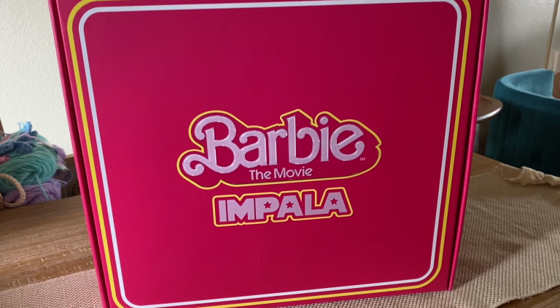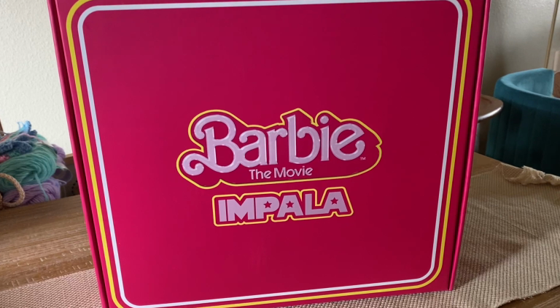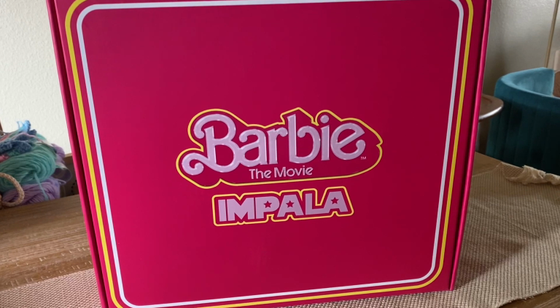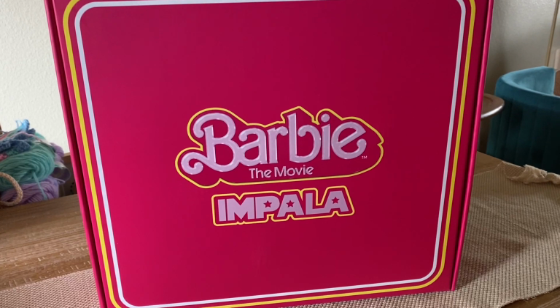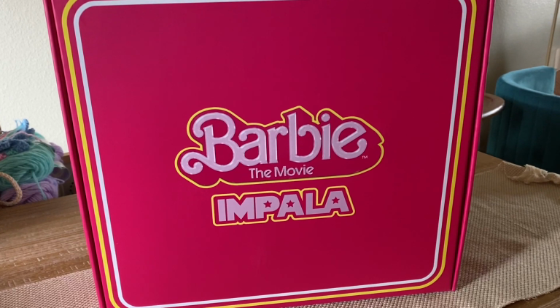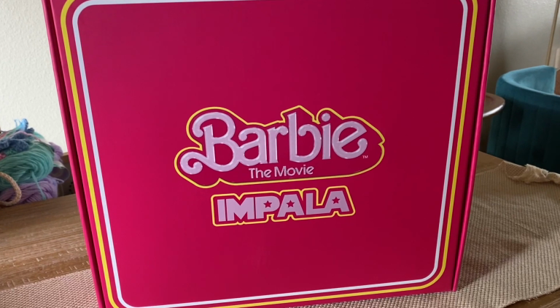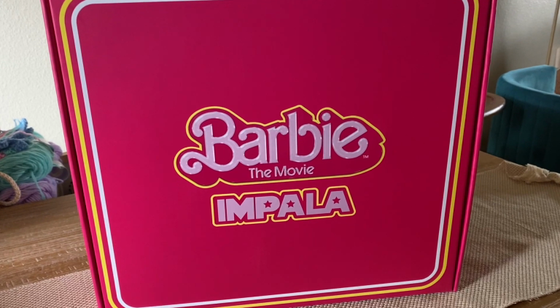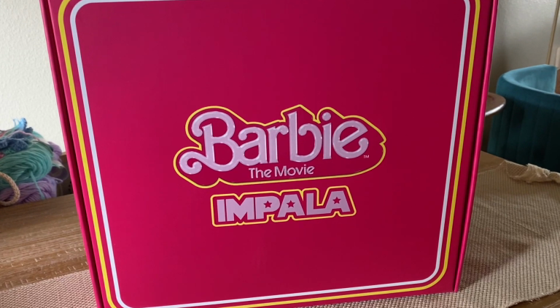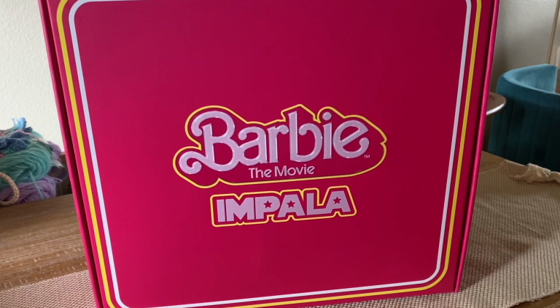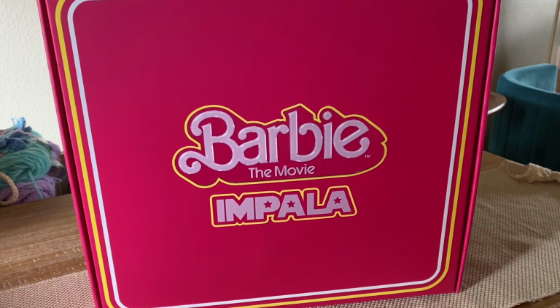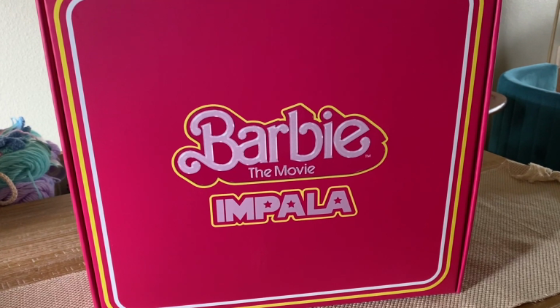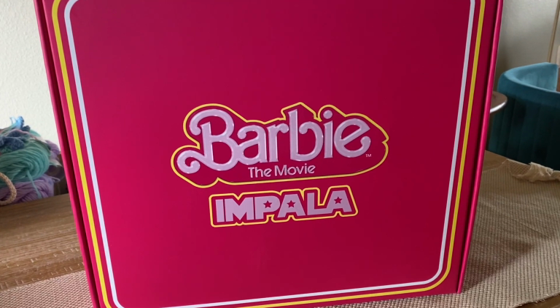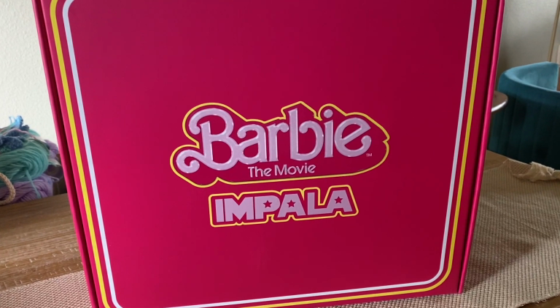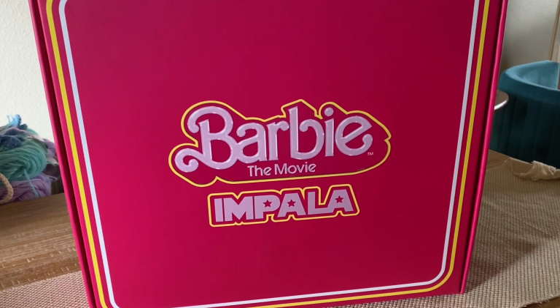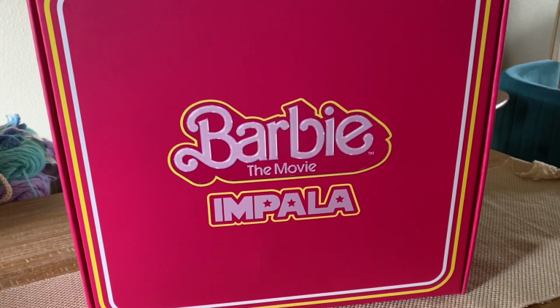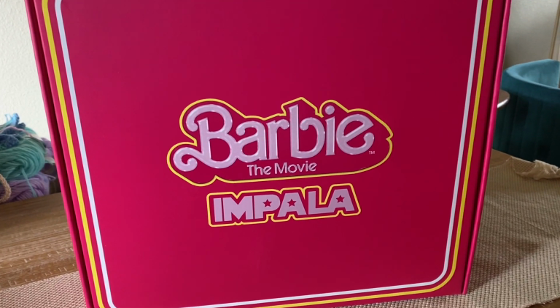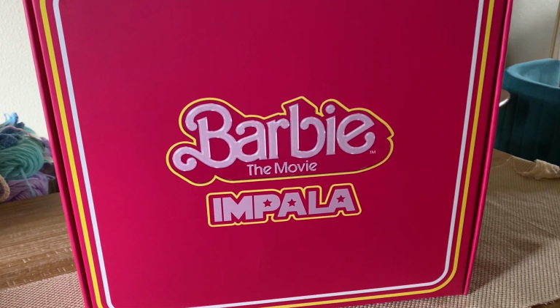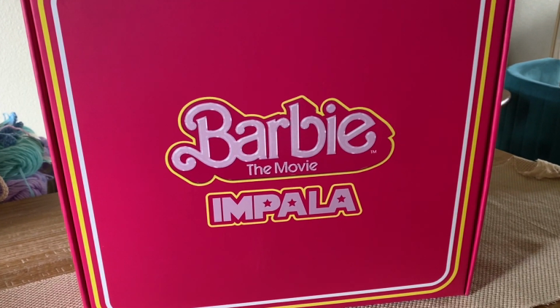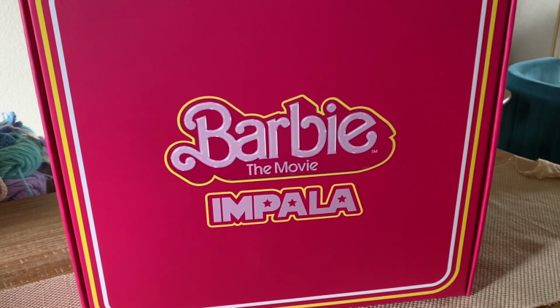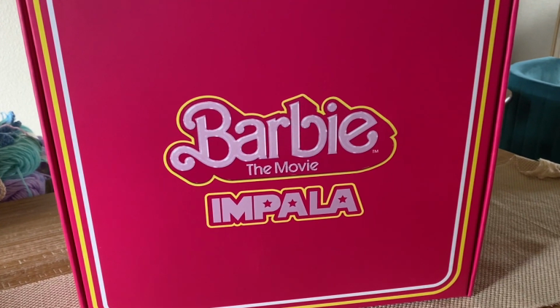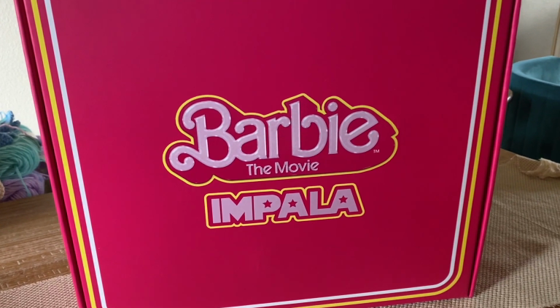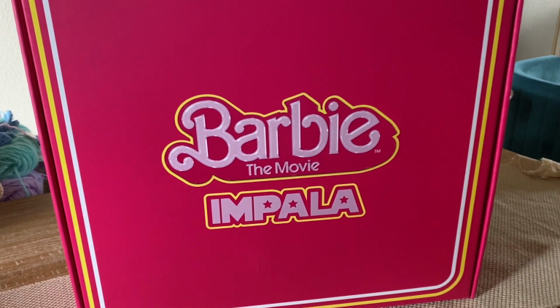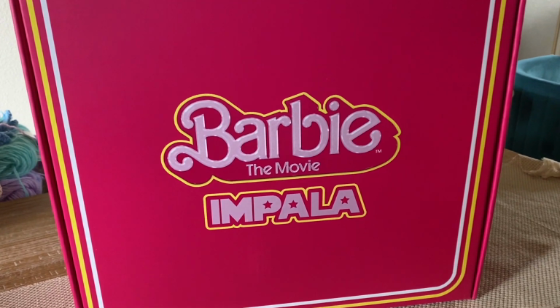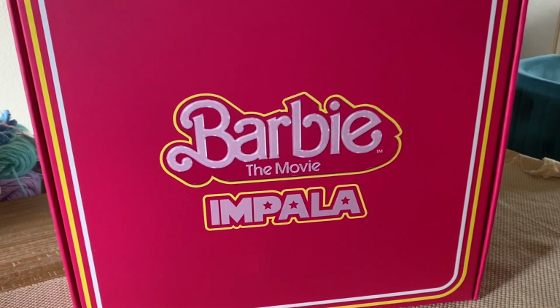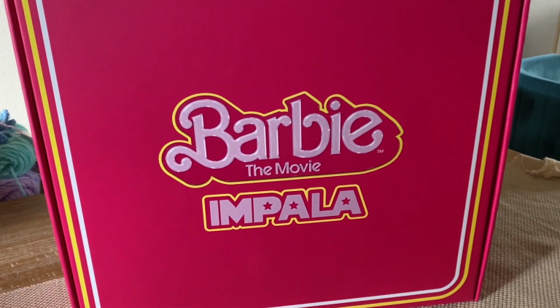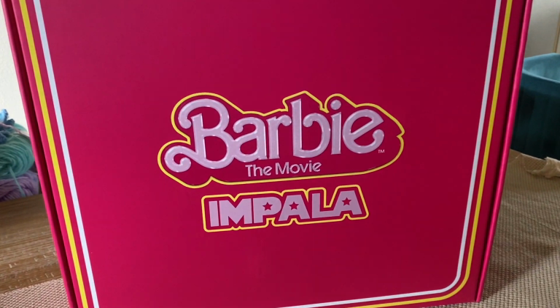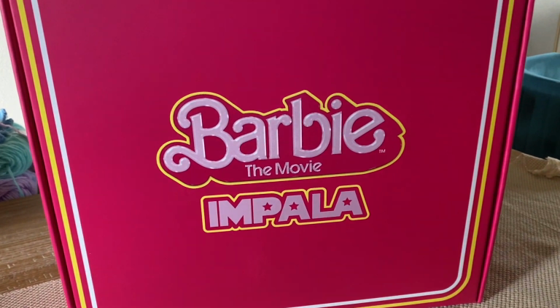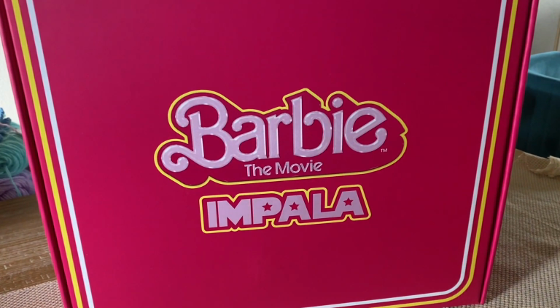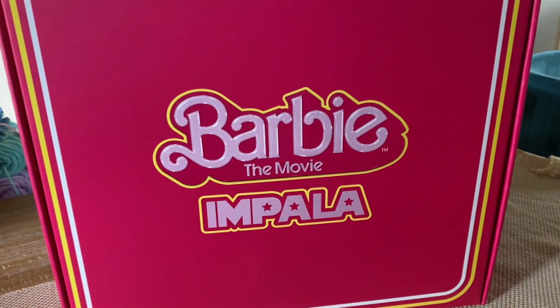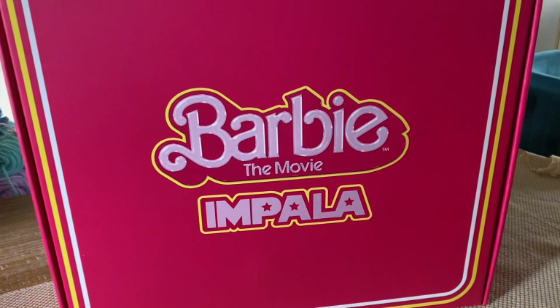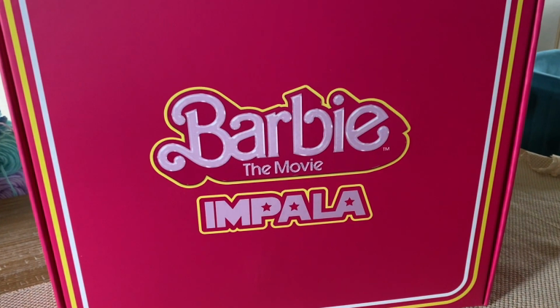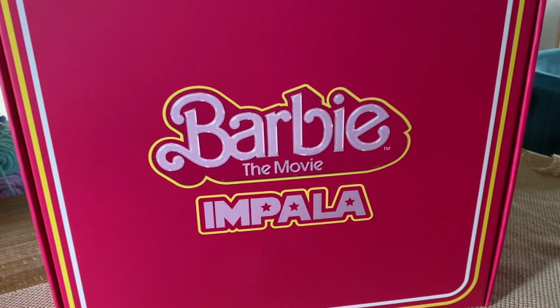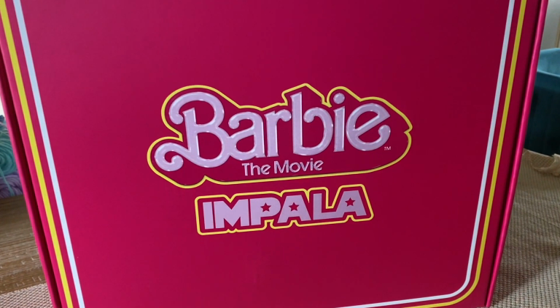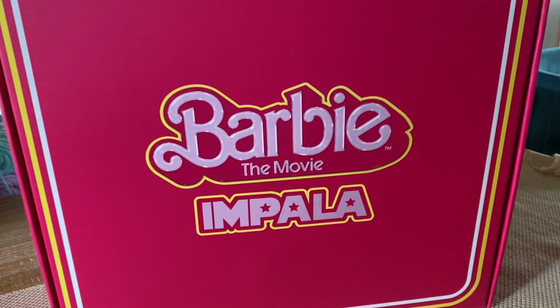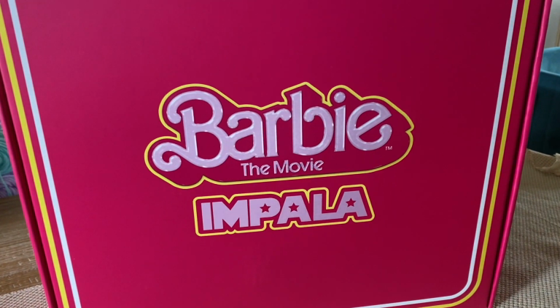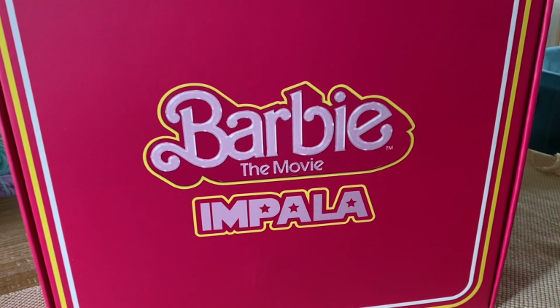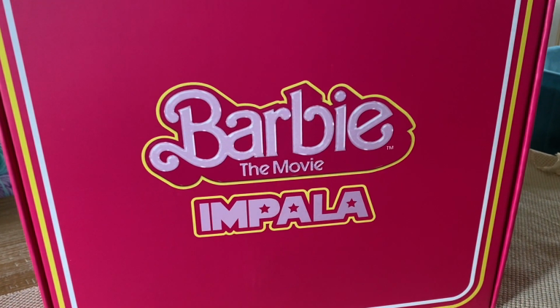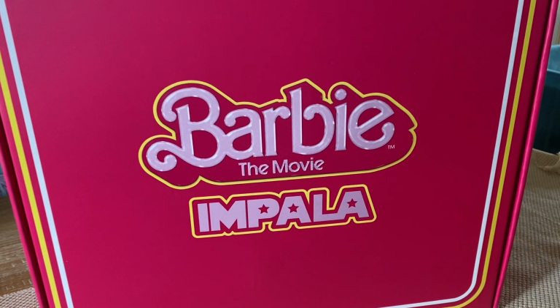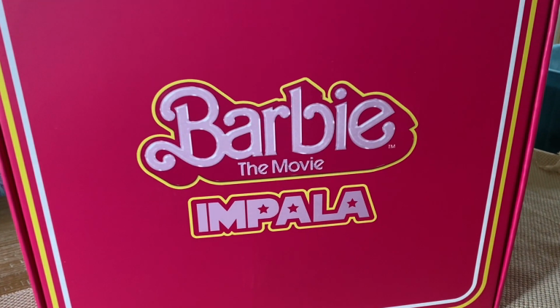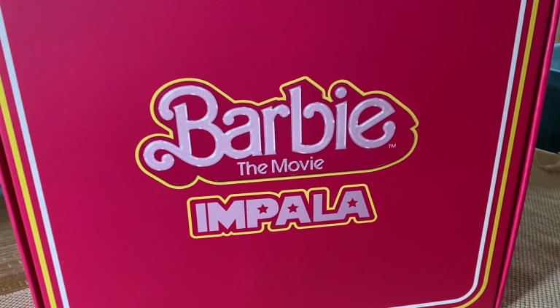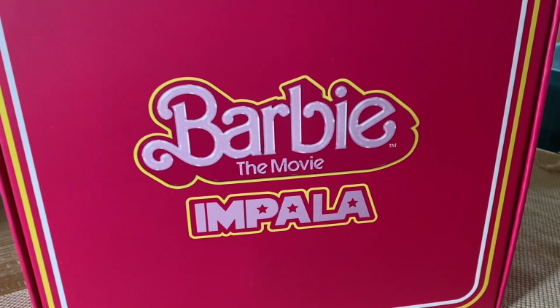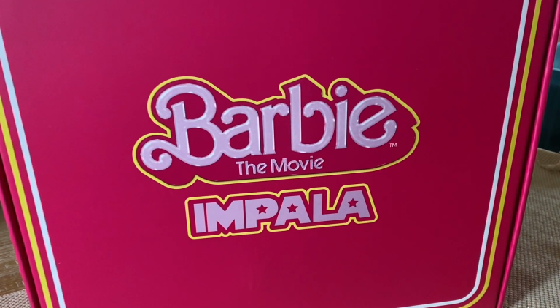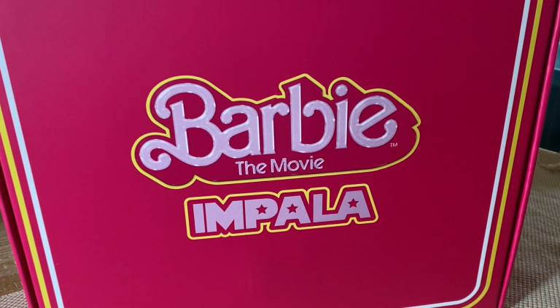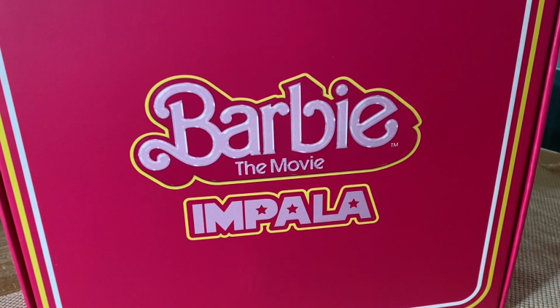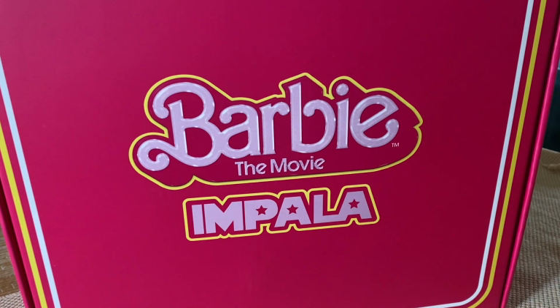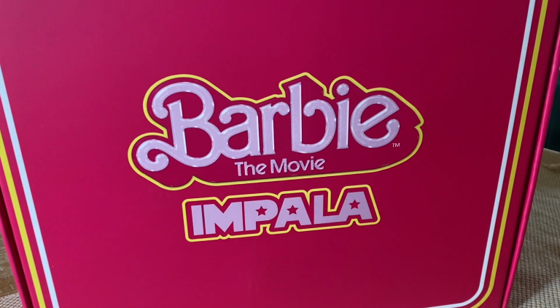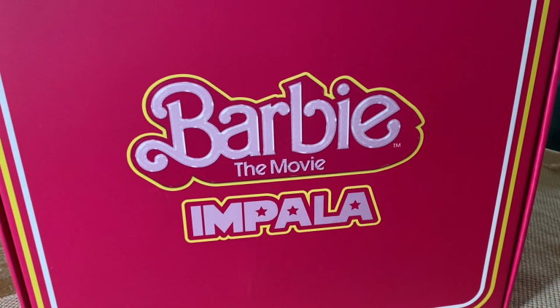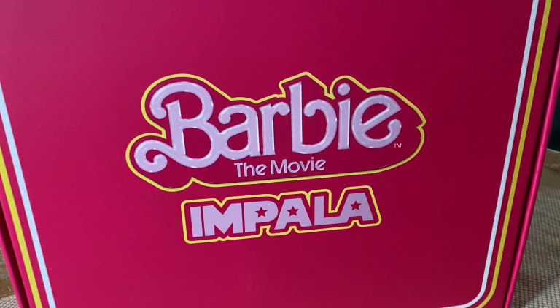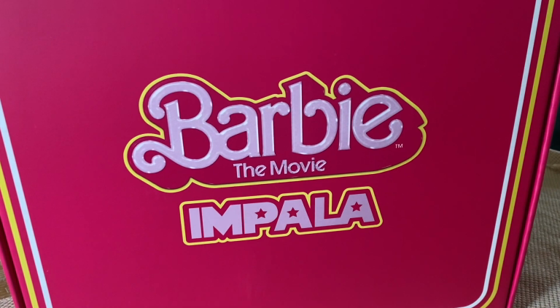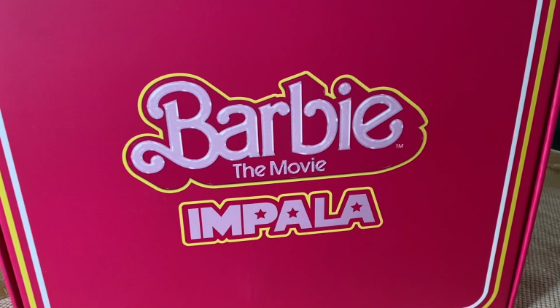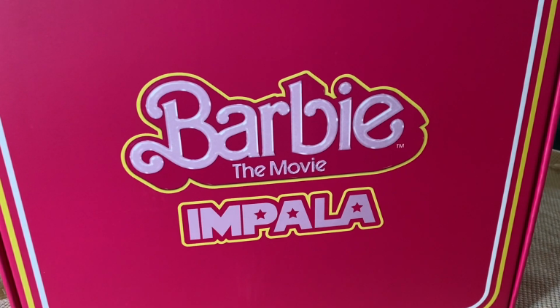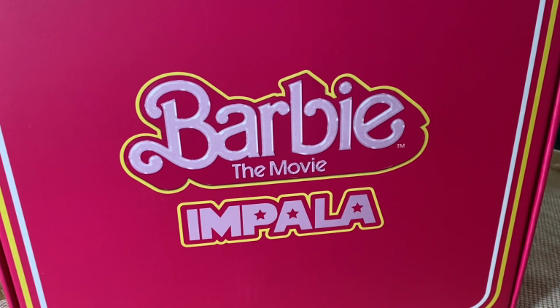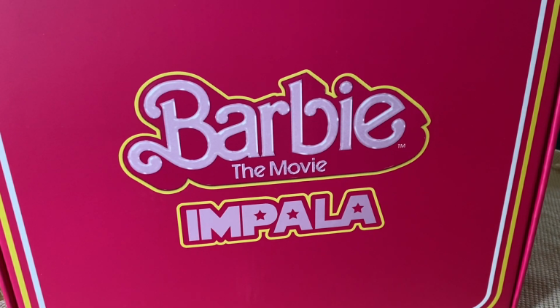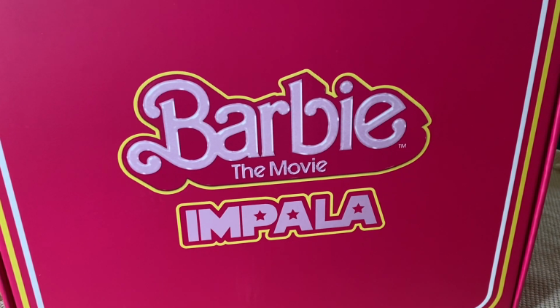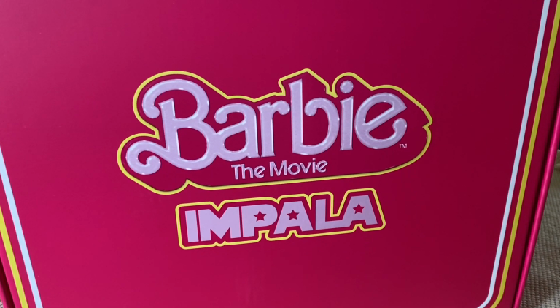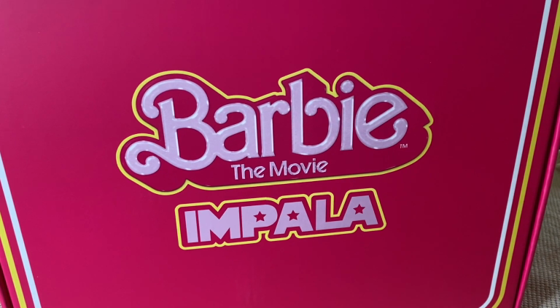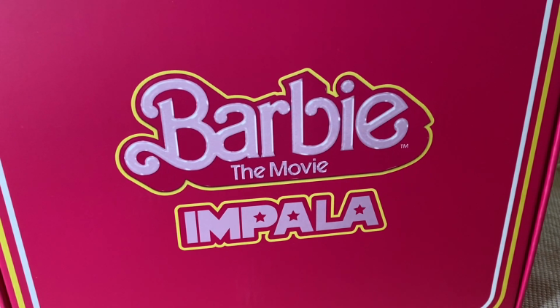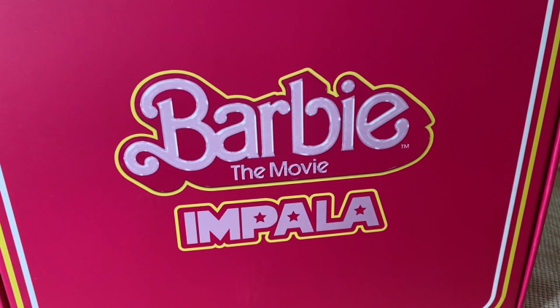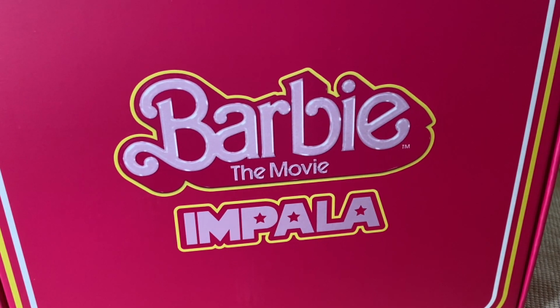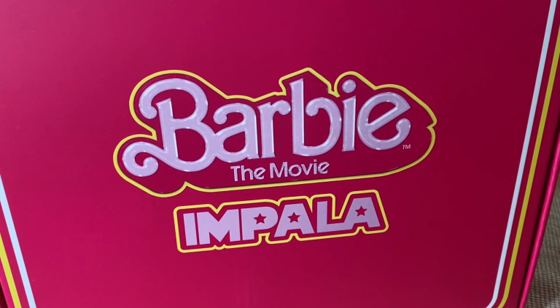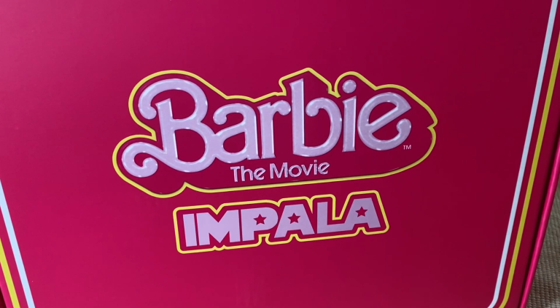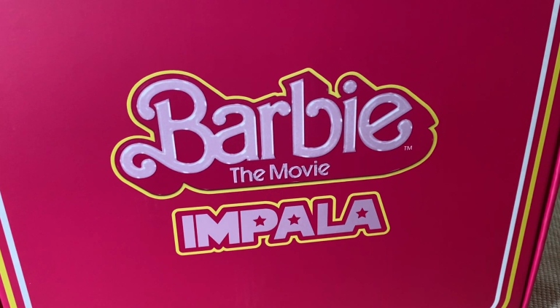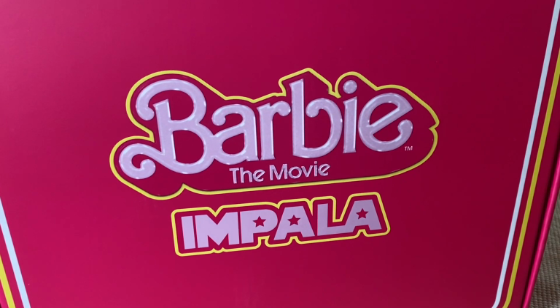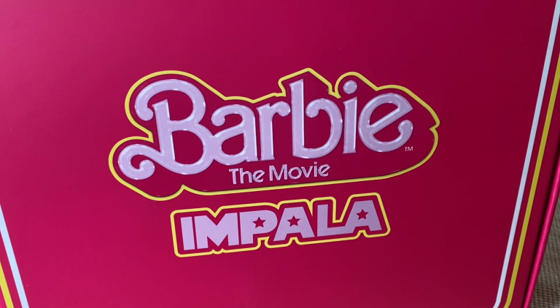Hey guys and welcome back to my channel. I'm super excited for this video so I hope you guys enjoy this Barbie unboxing.